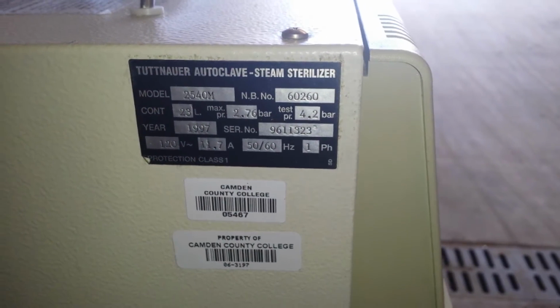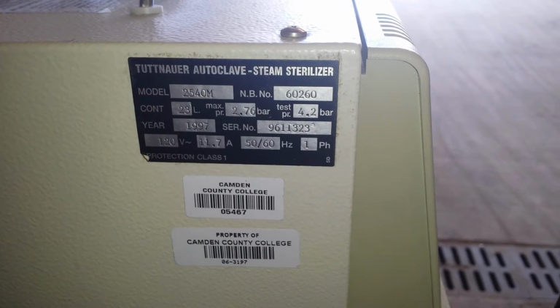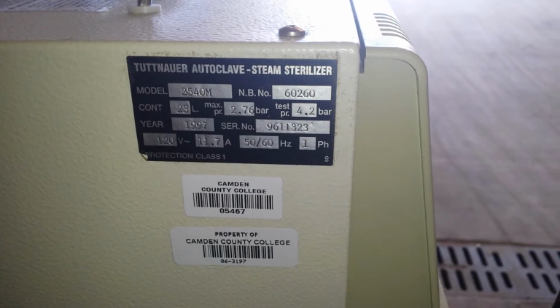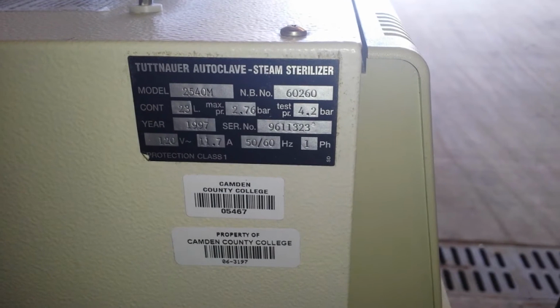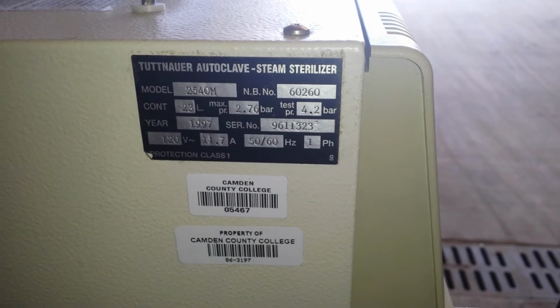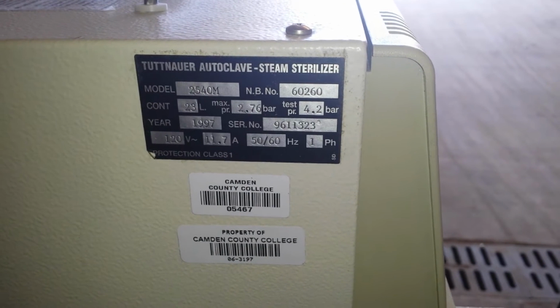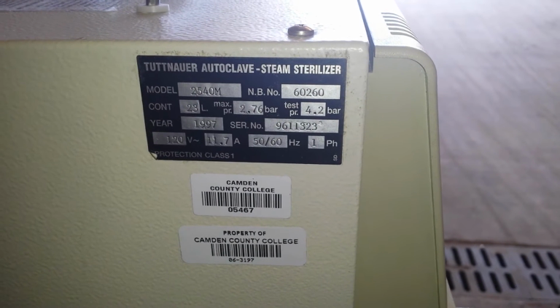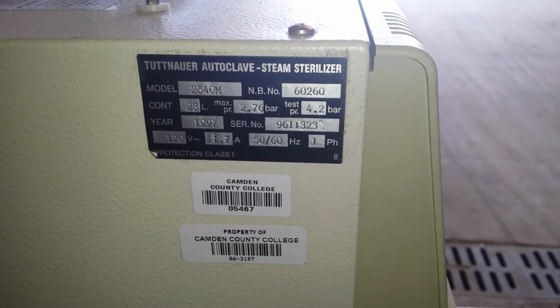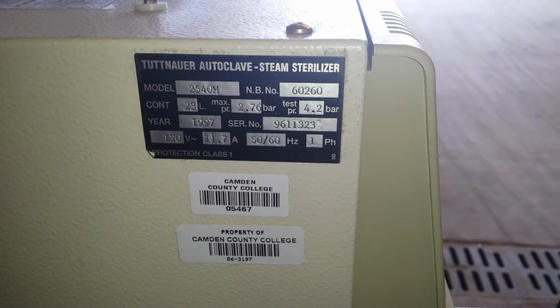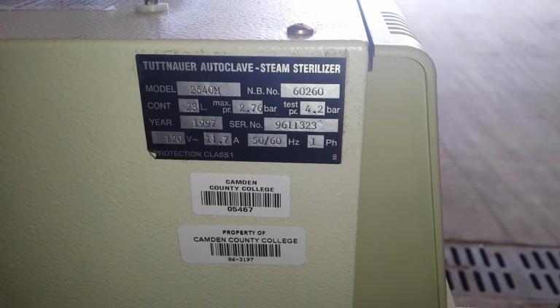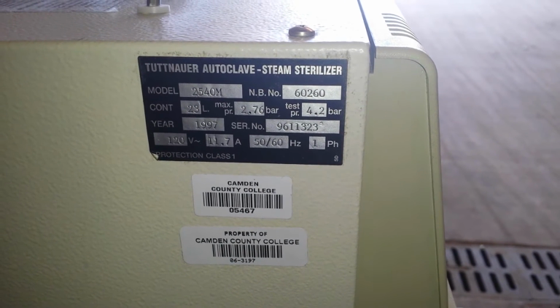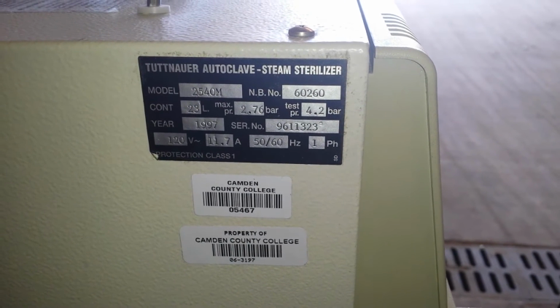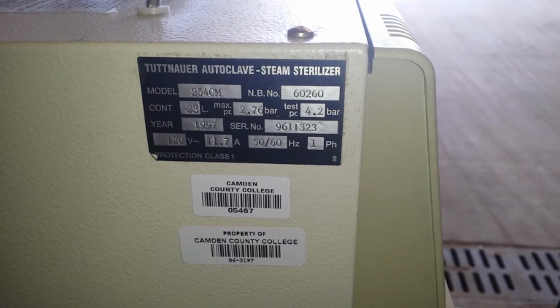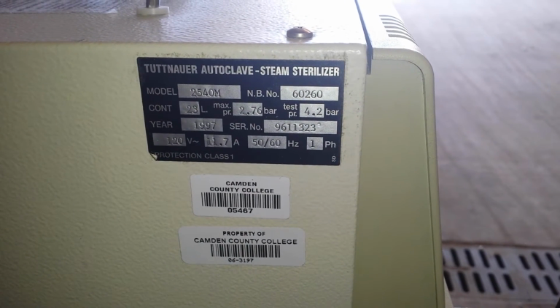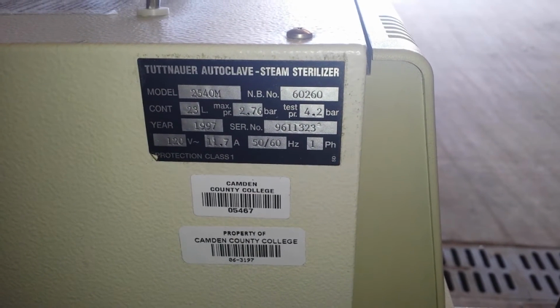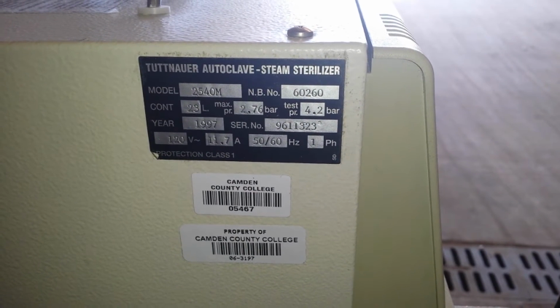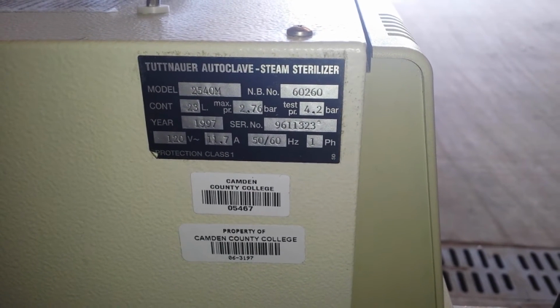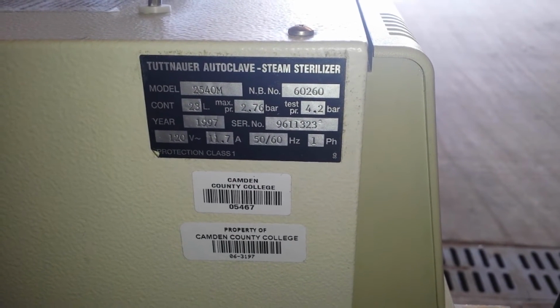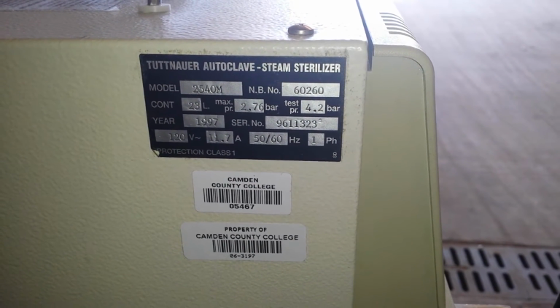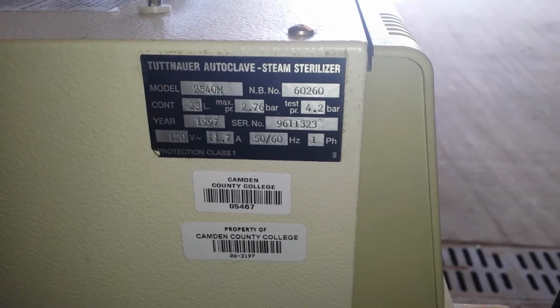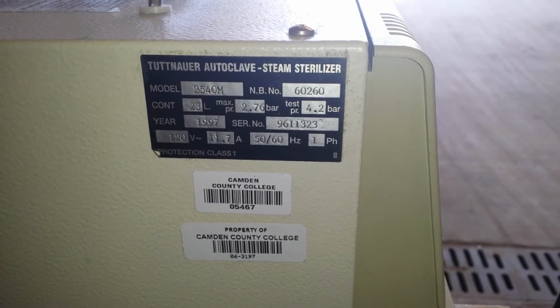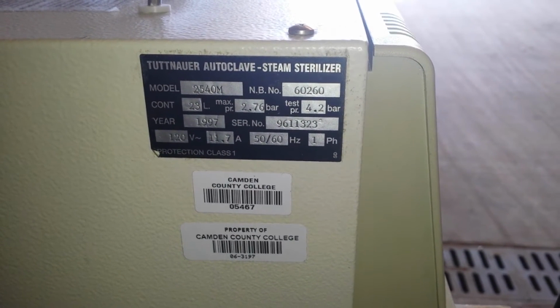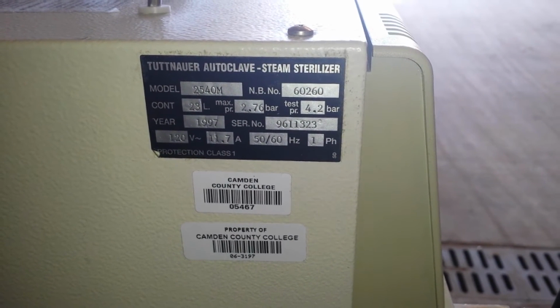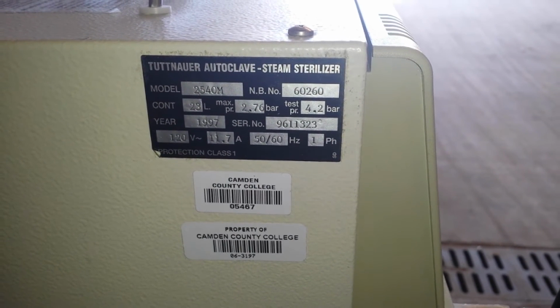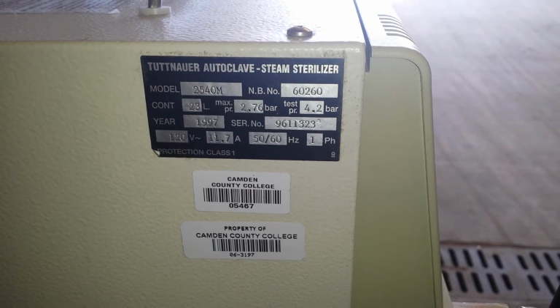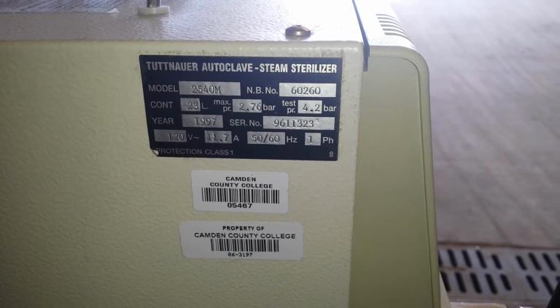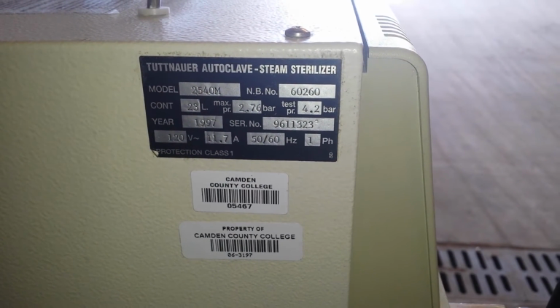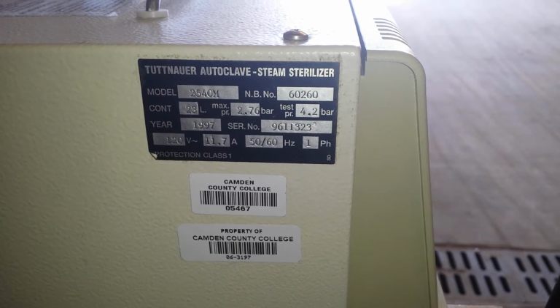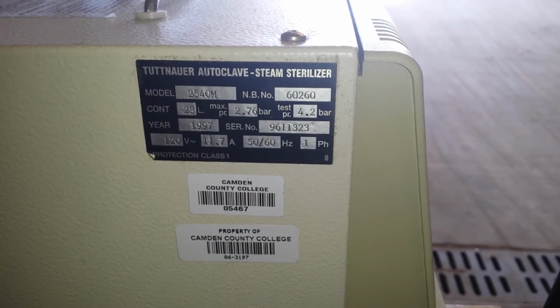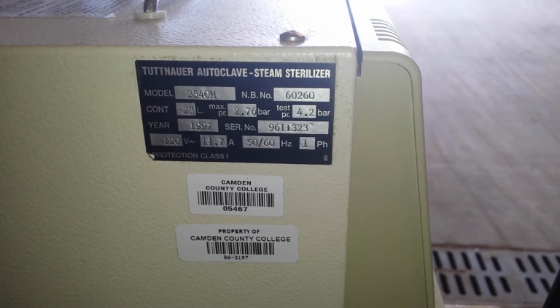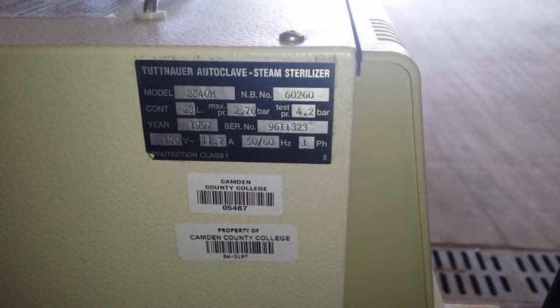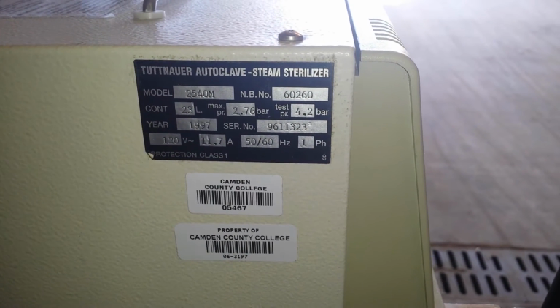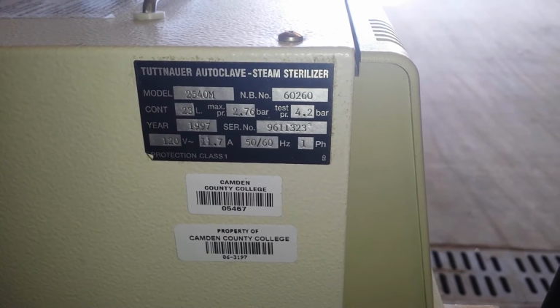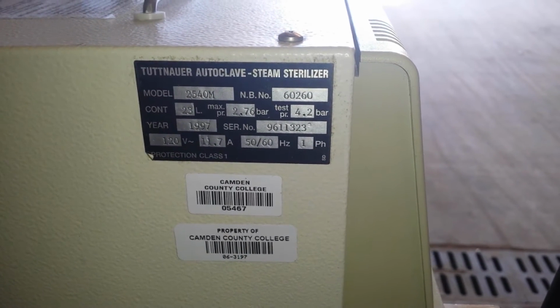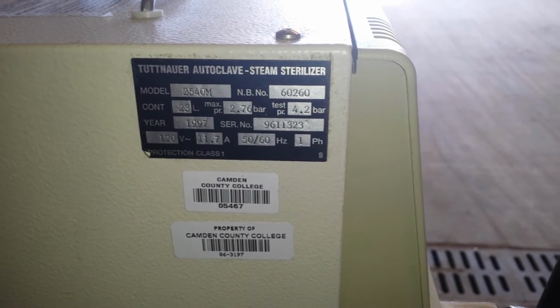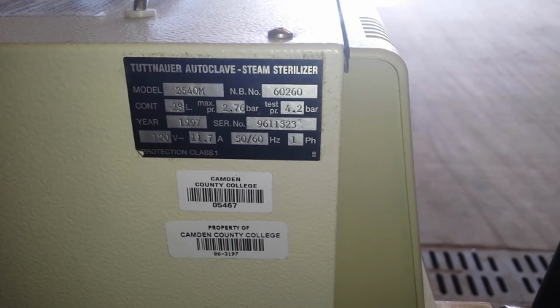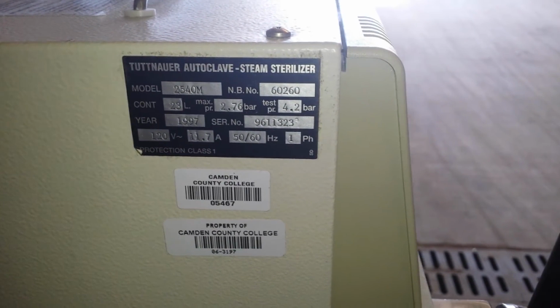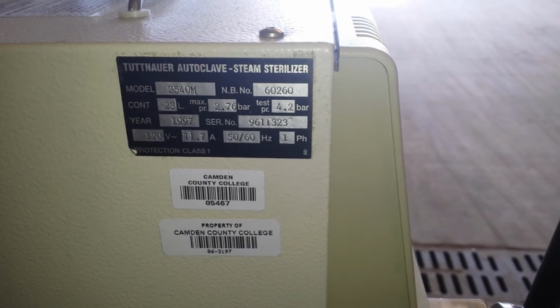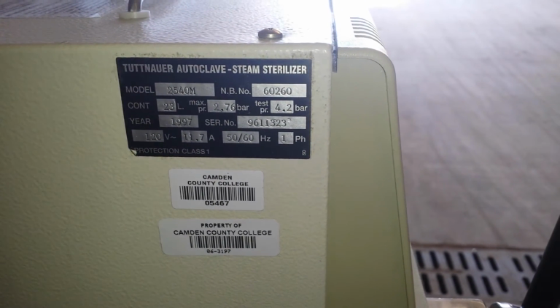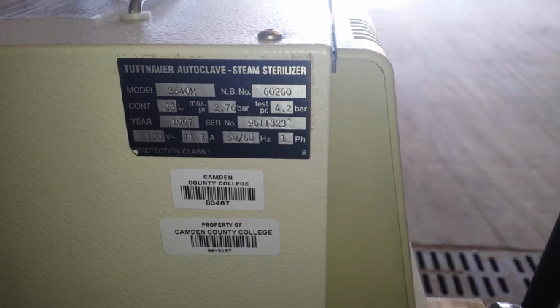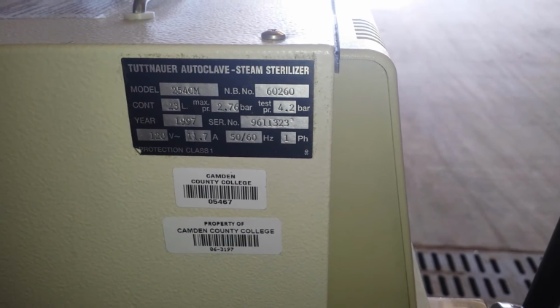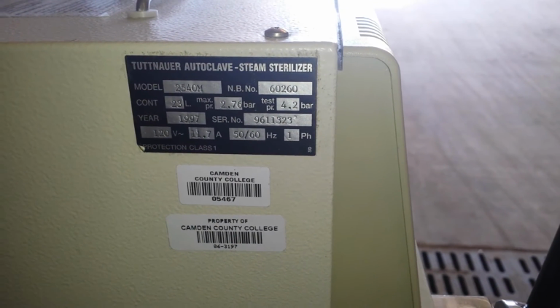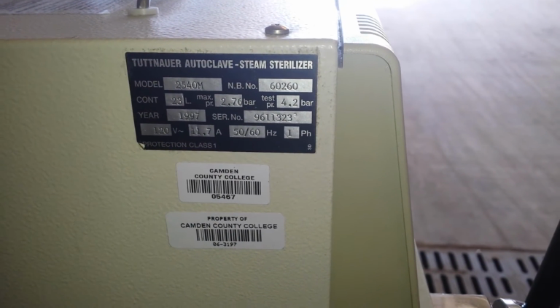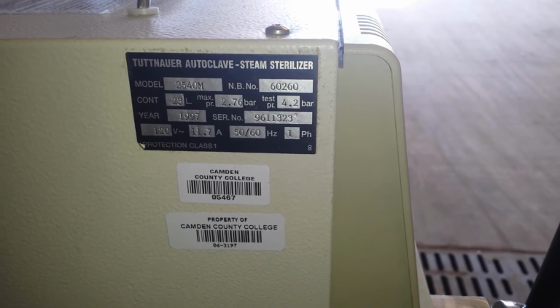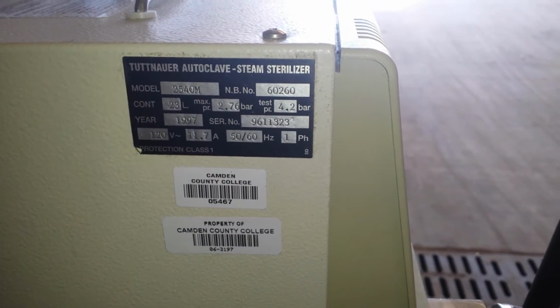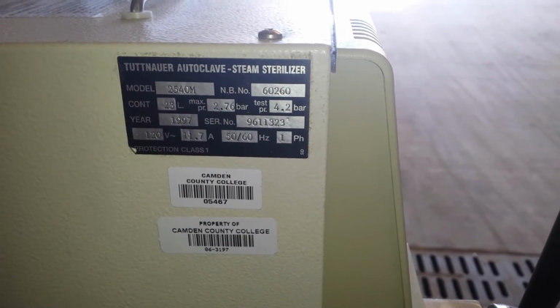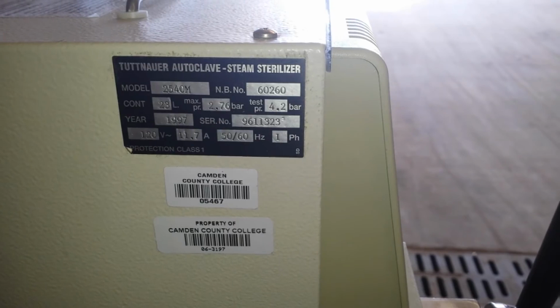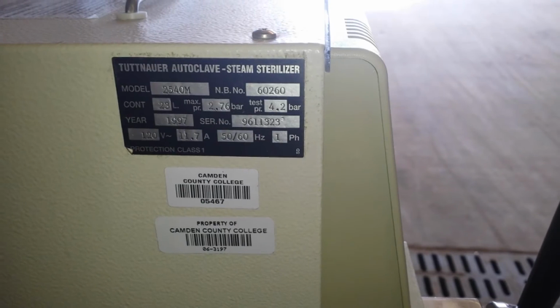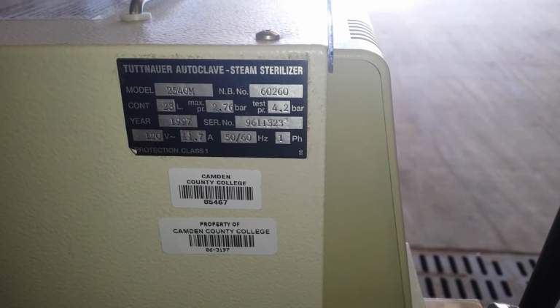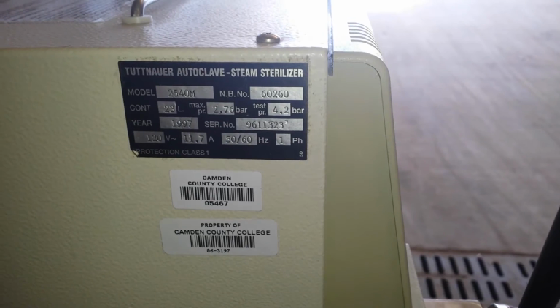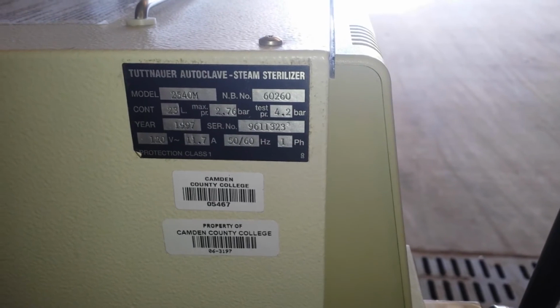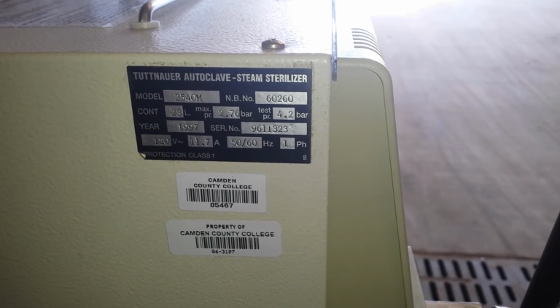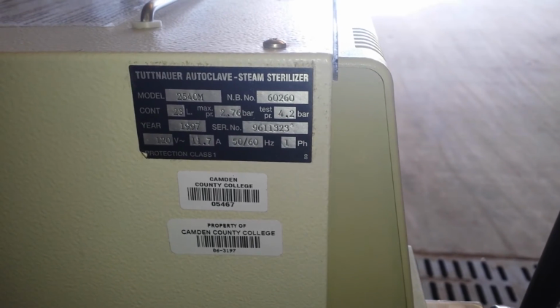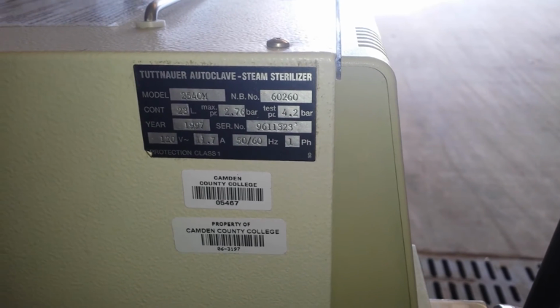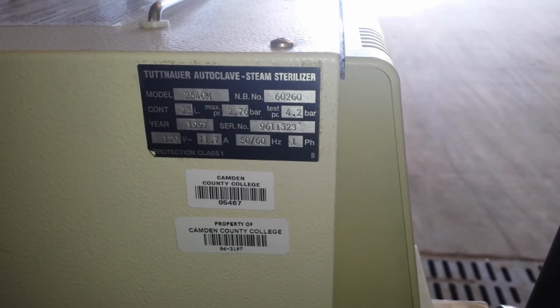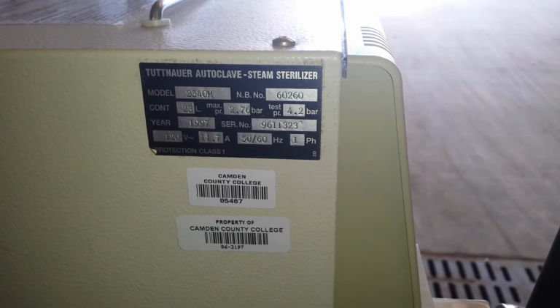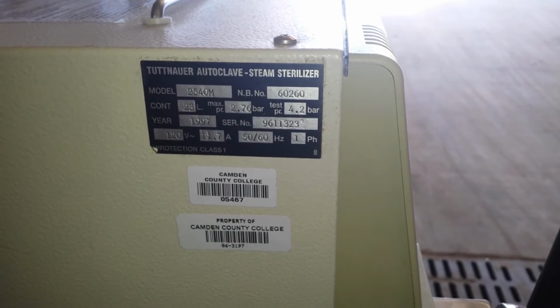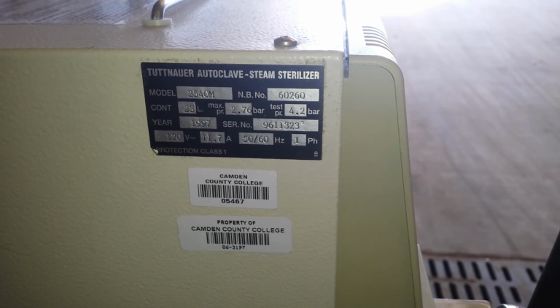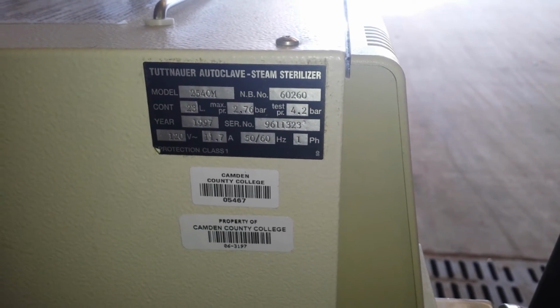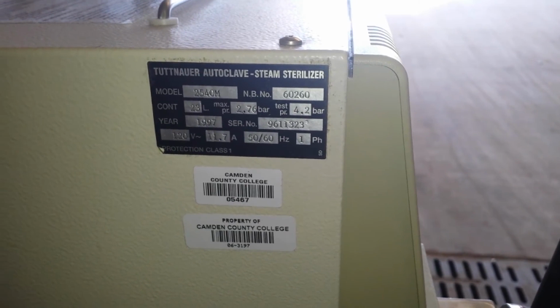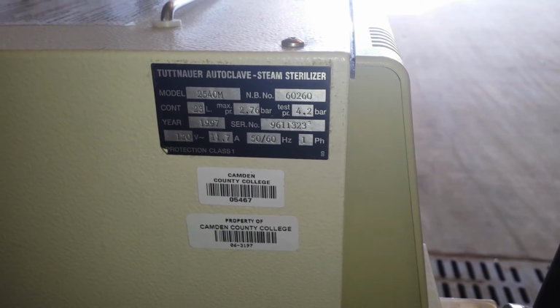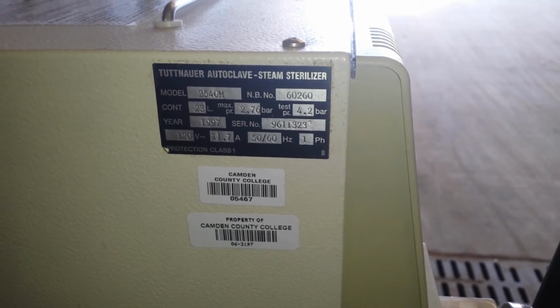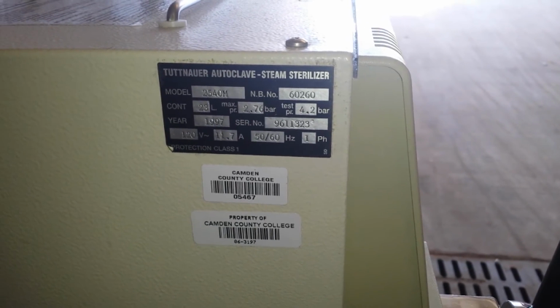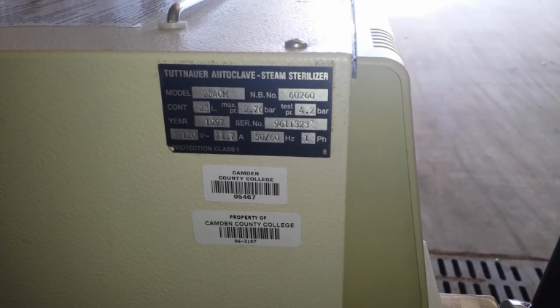Unit came from a local college. It was in fine working order when removed.